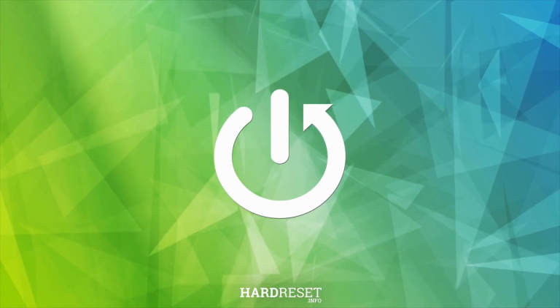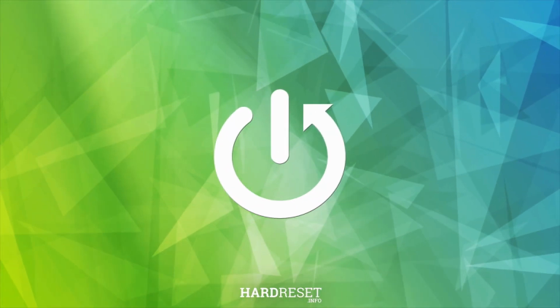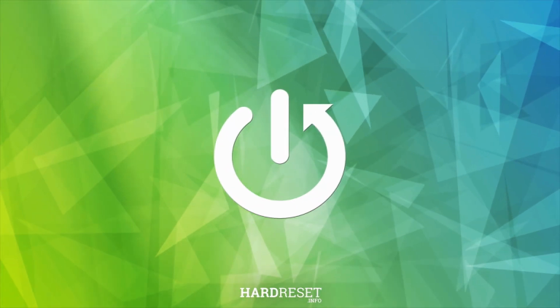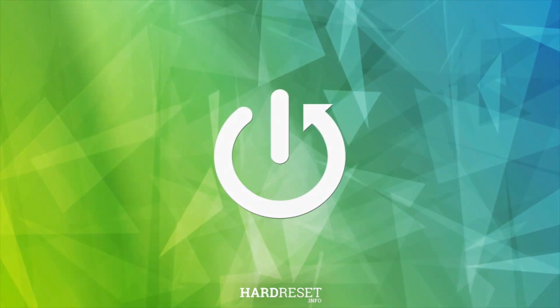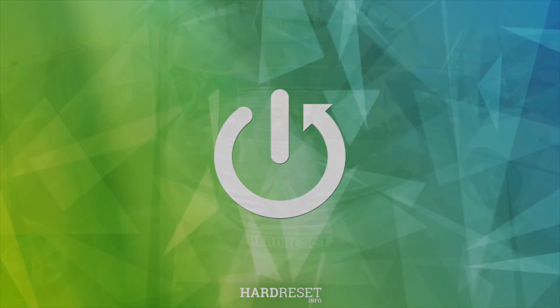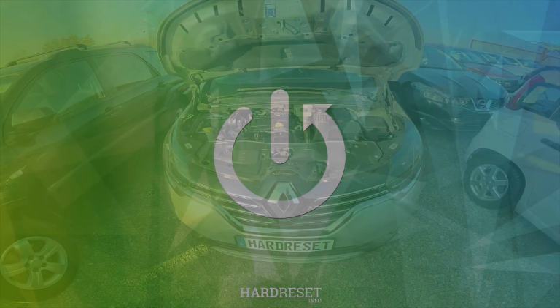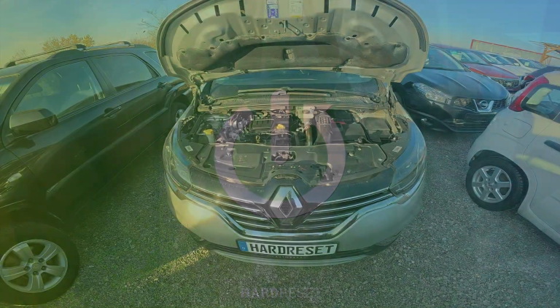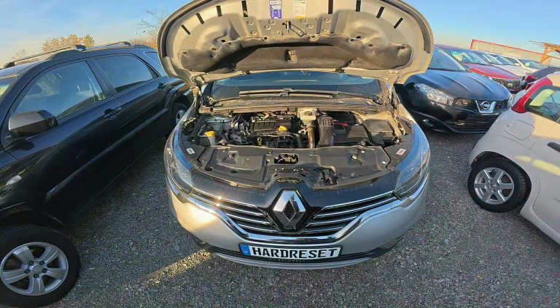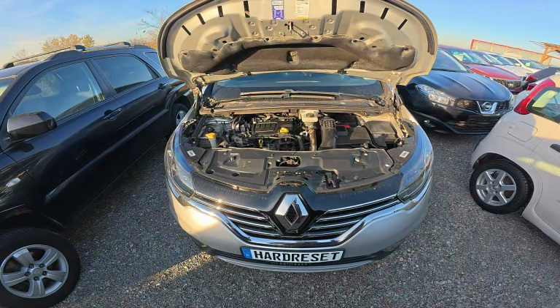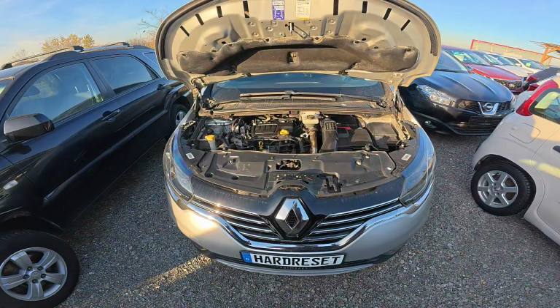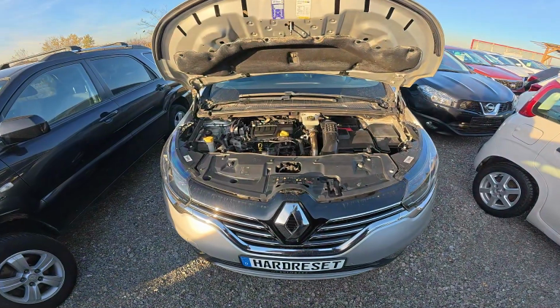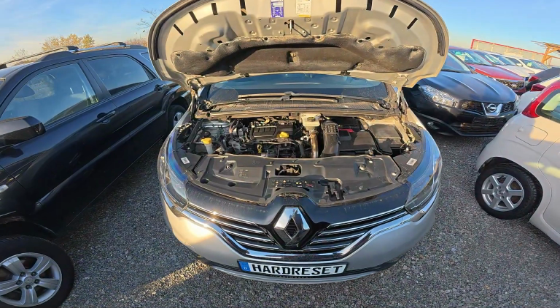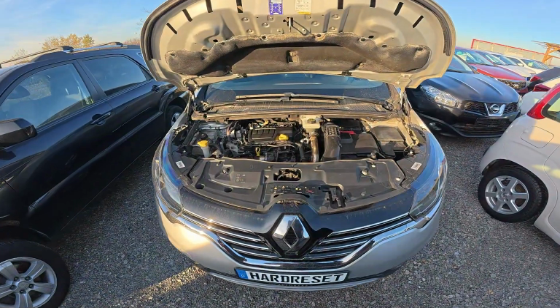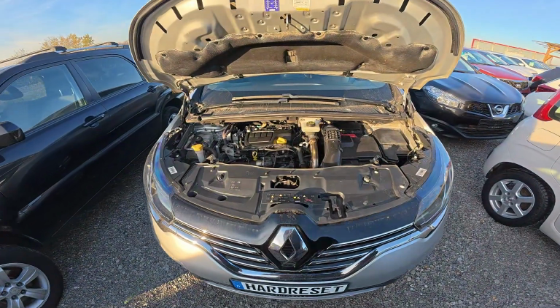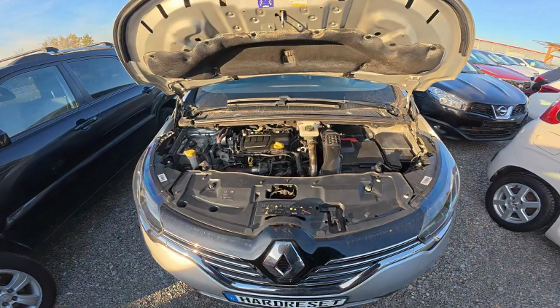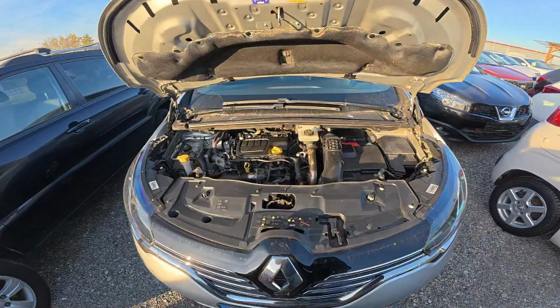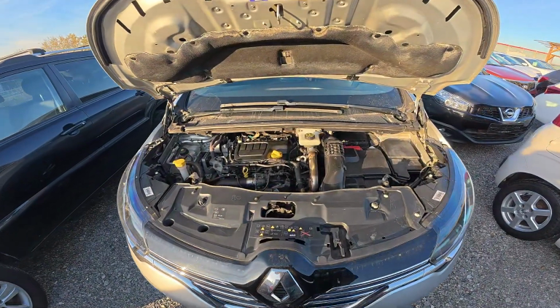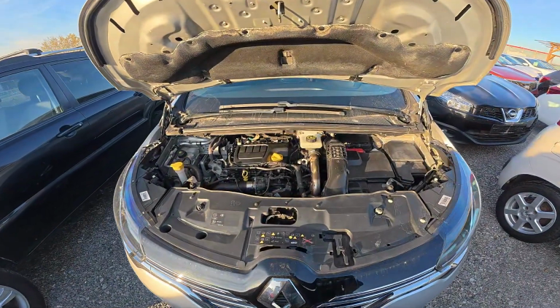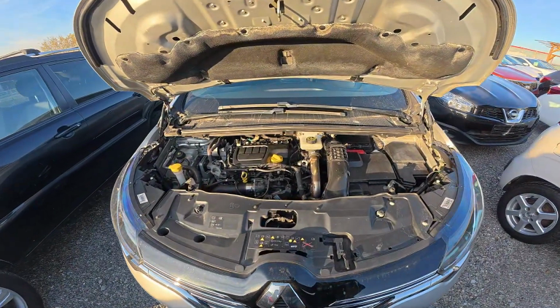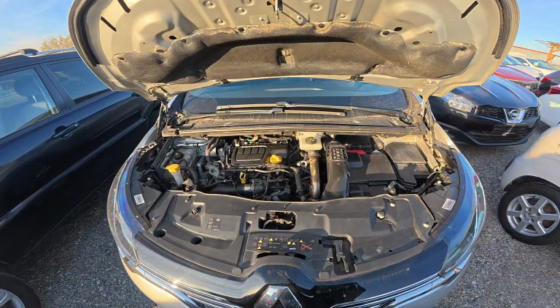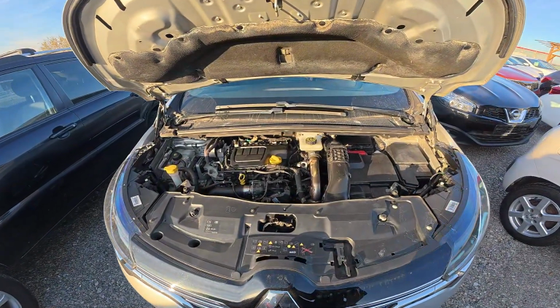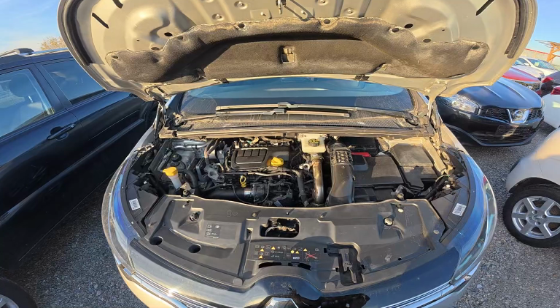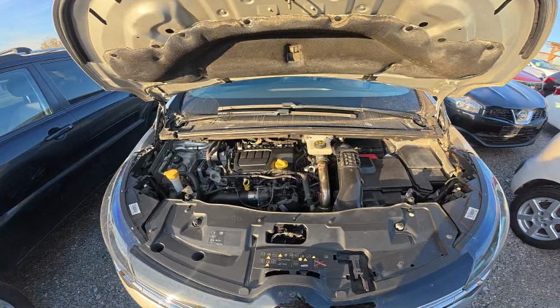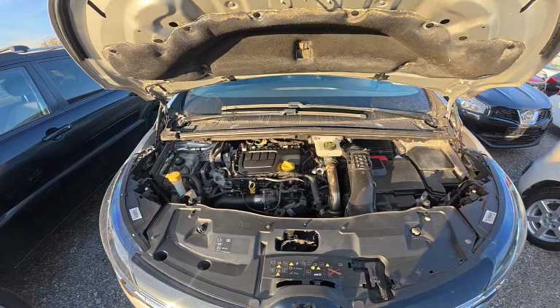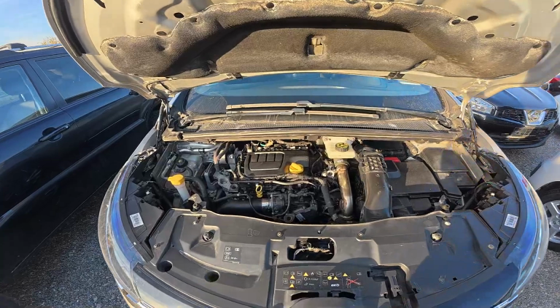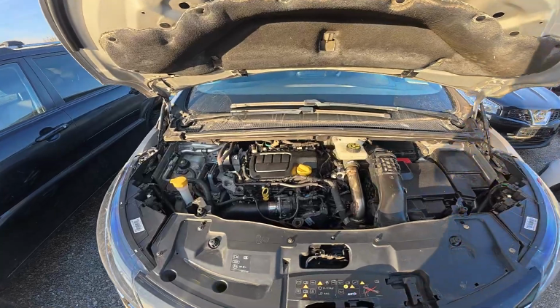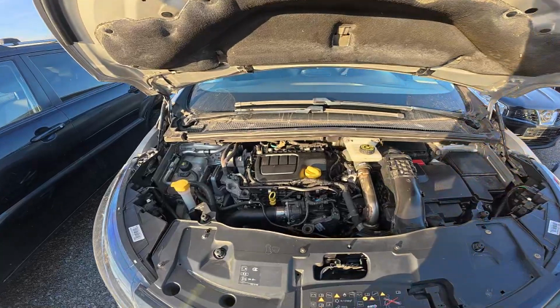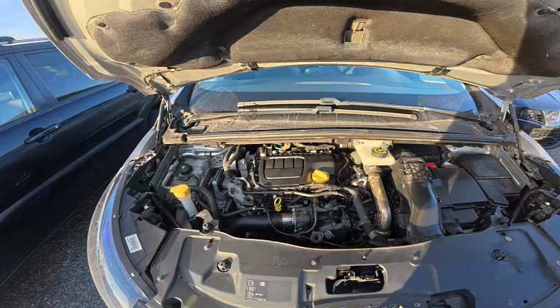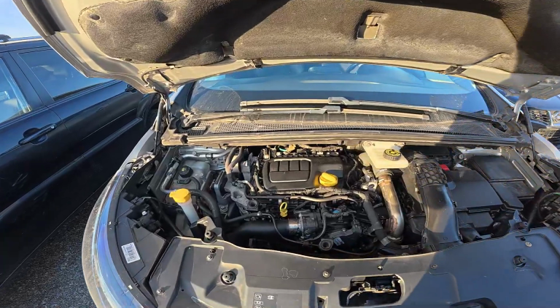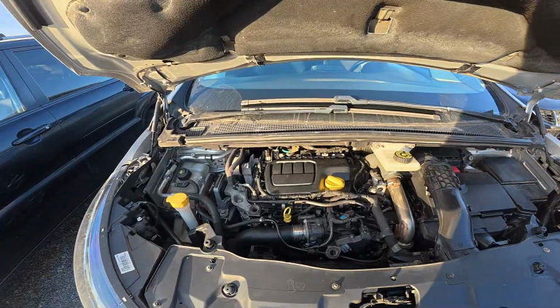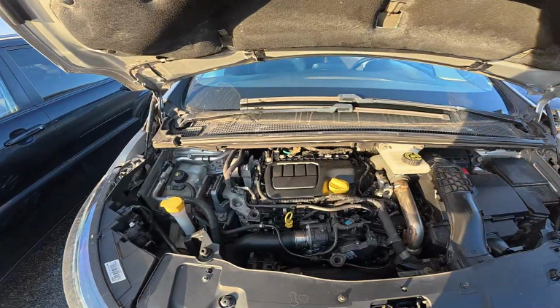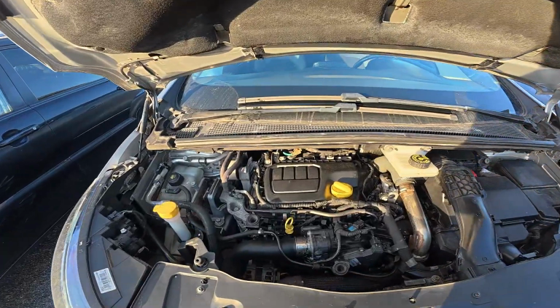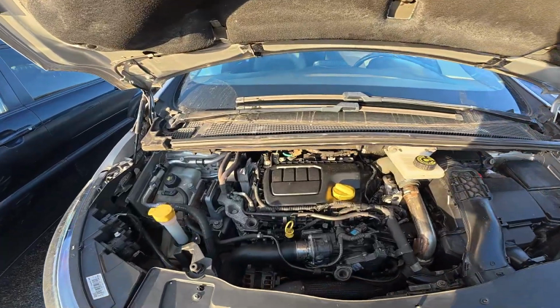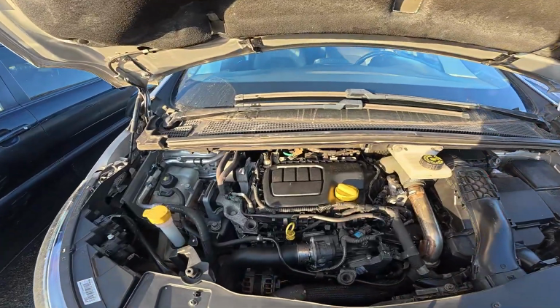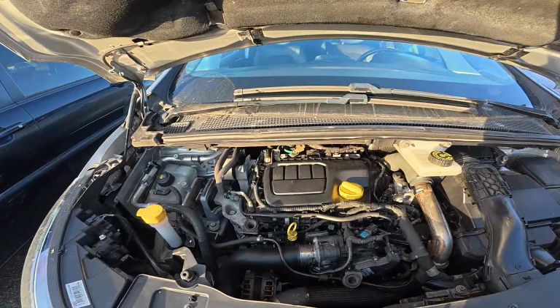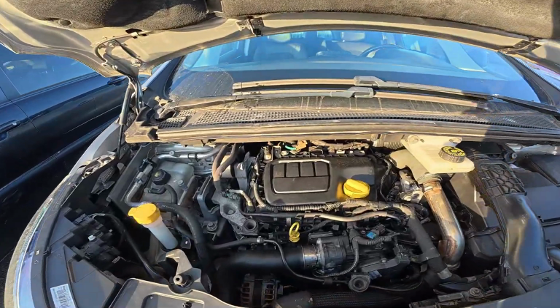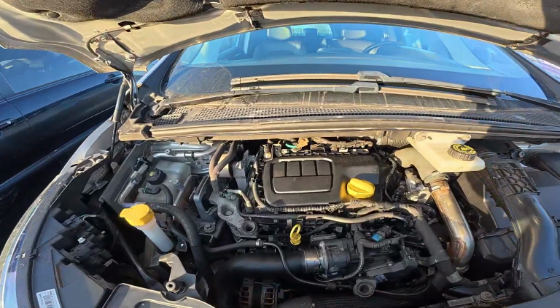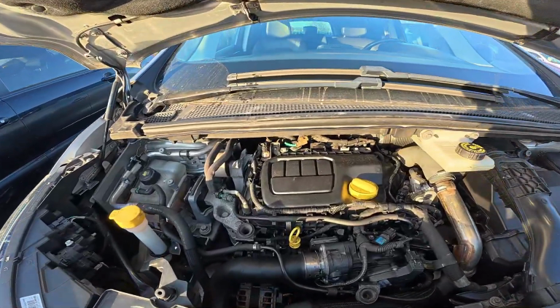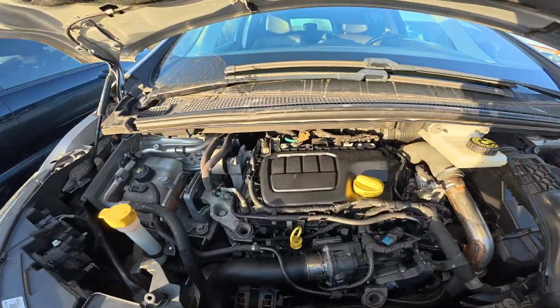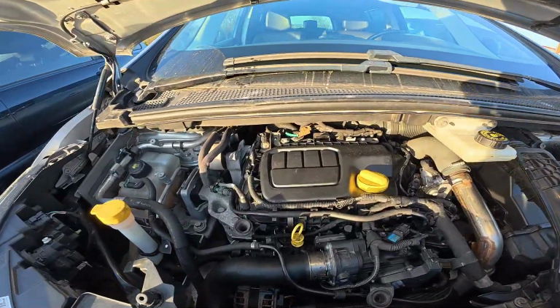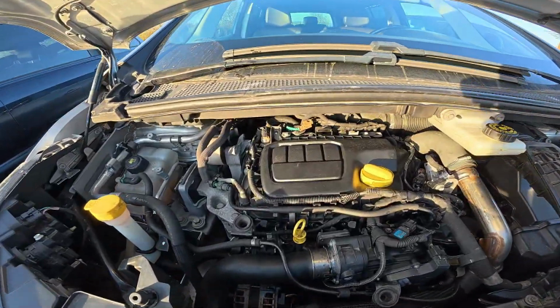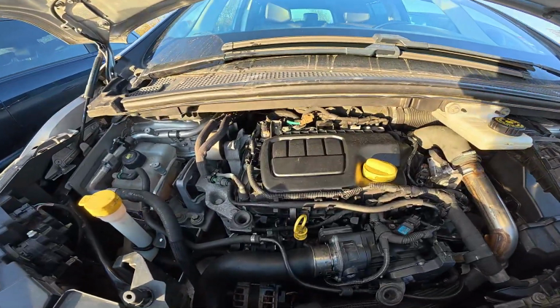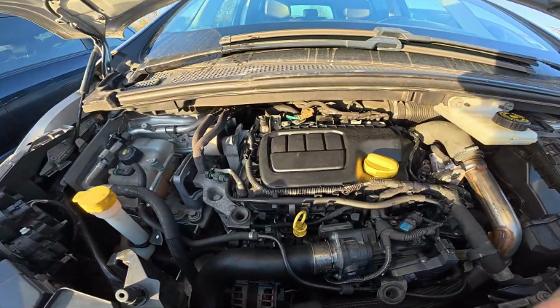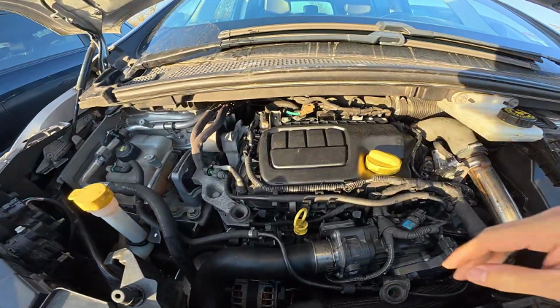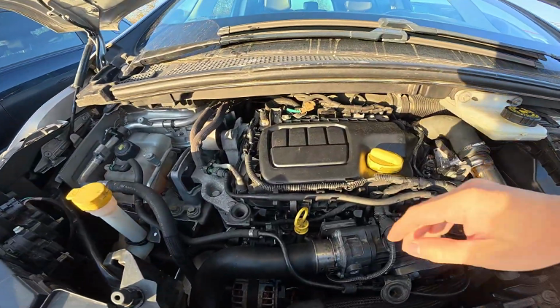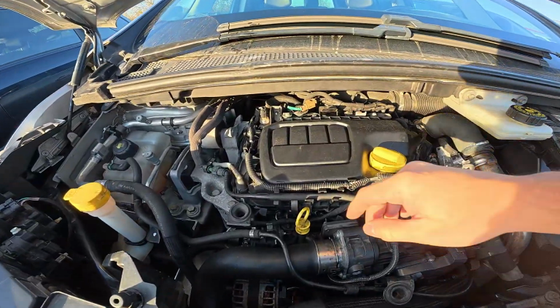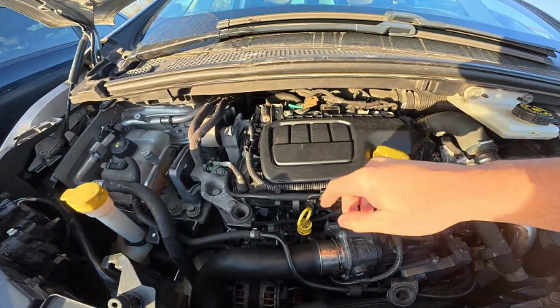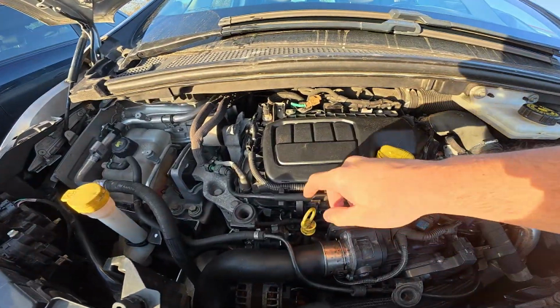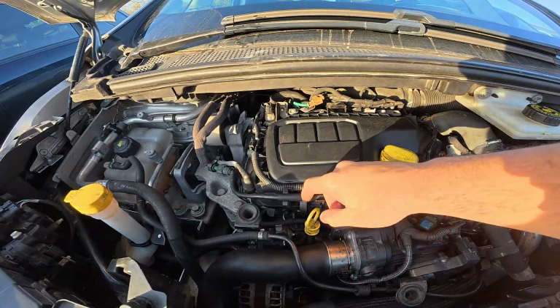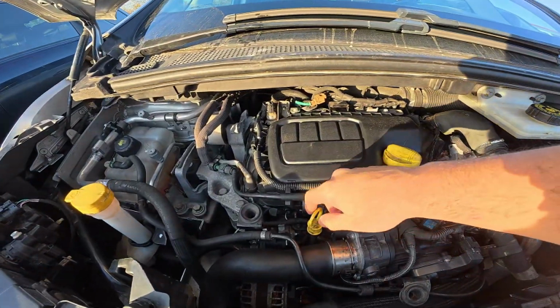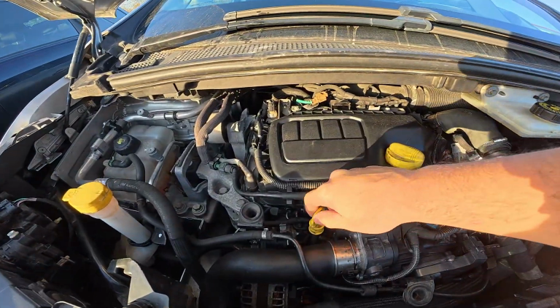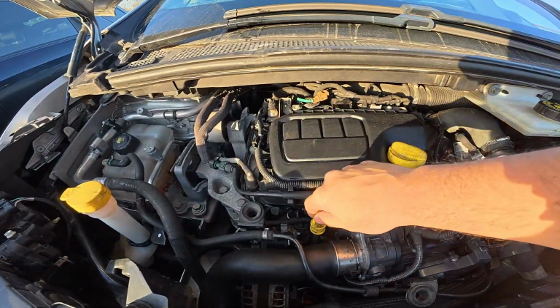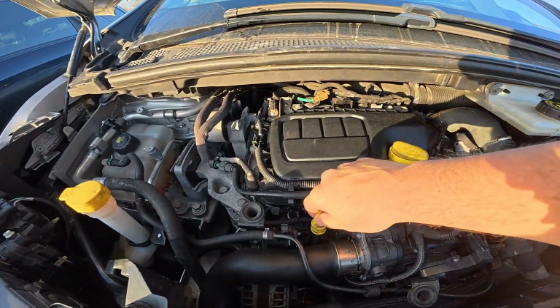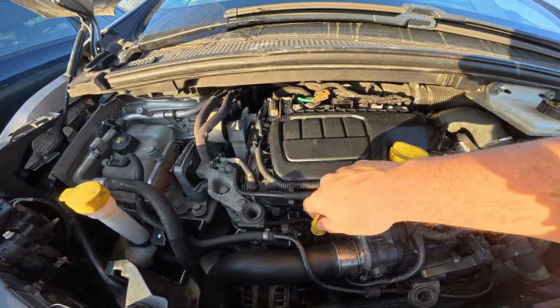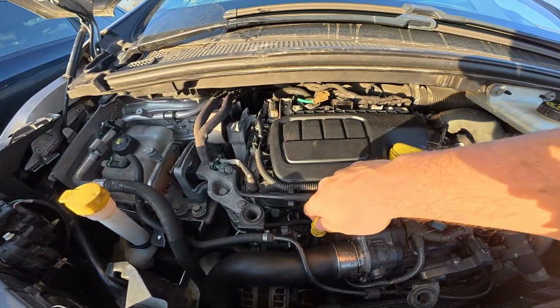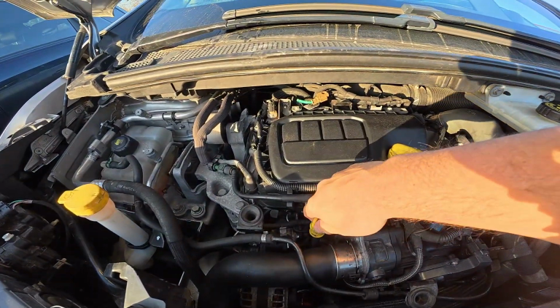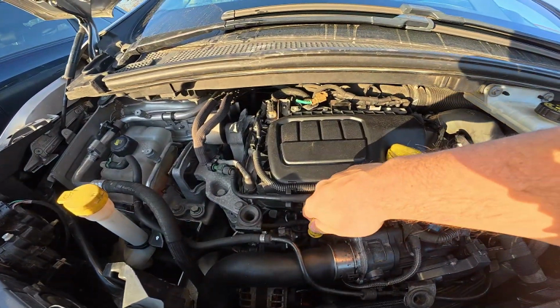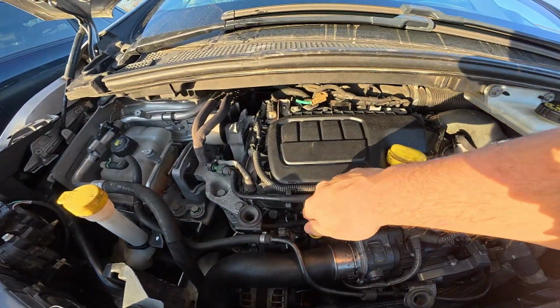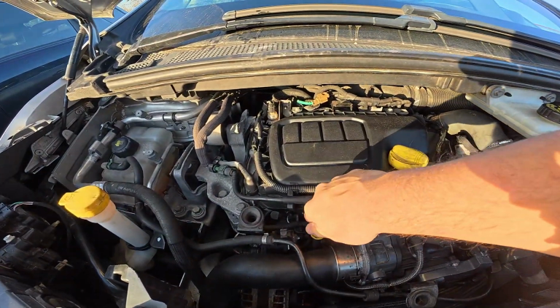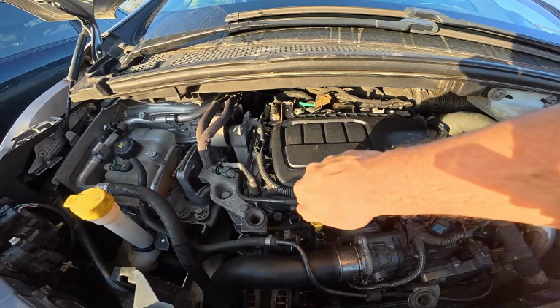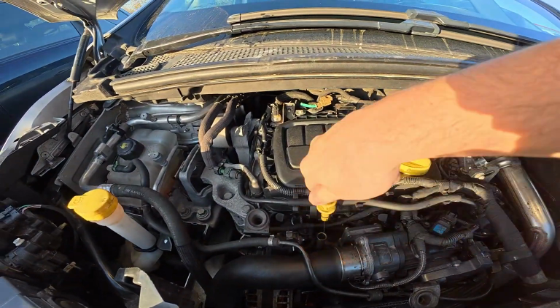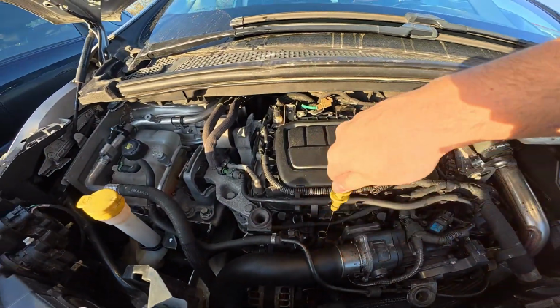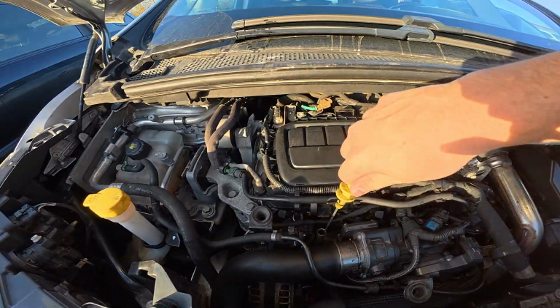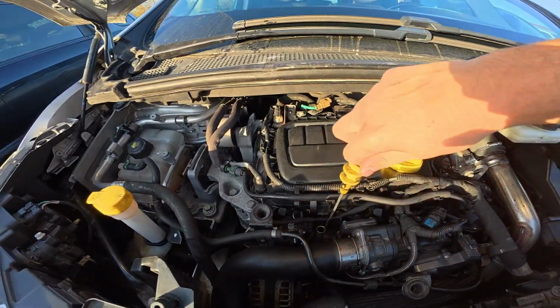In the beginning take a look at the front of the engine. And the dipstick is located right here.